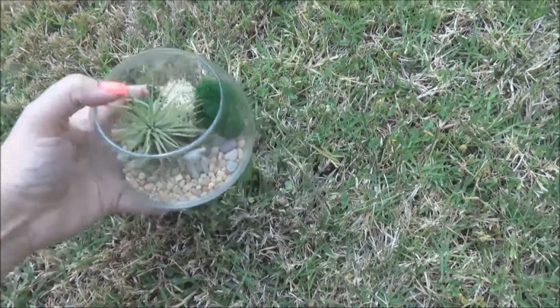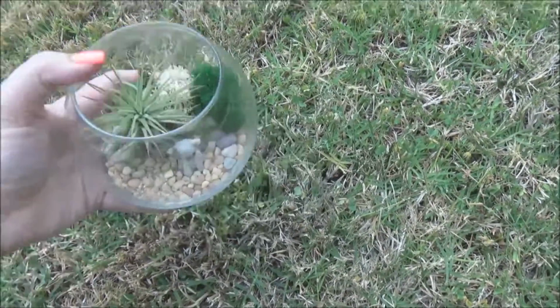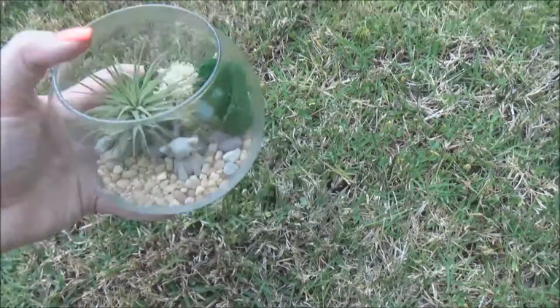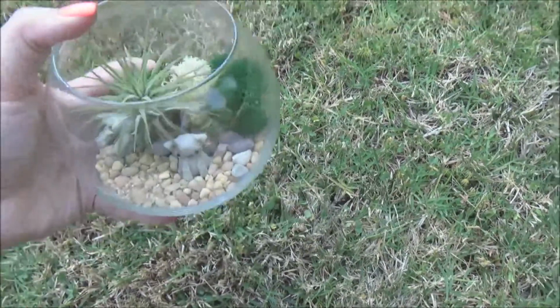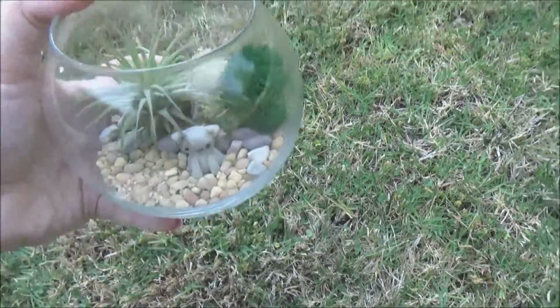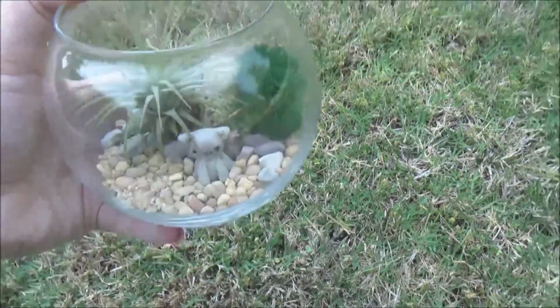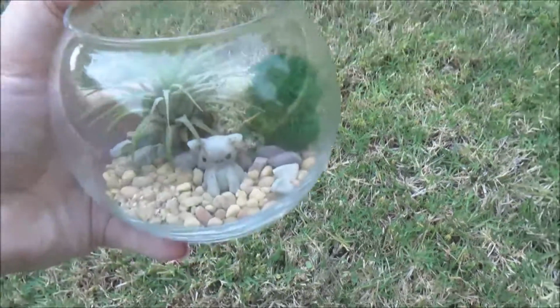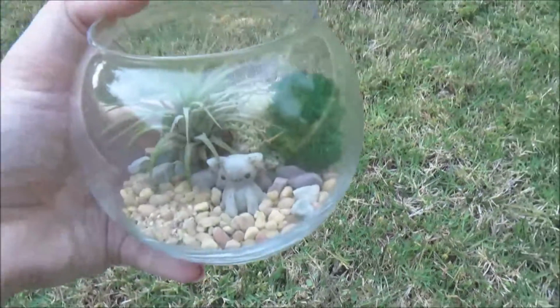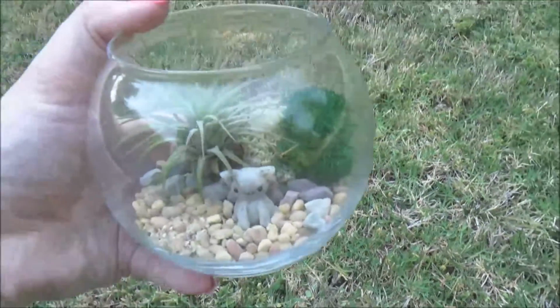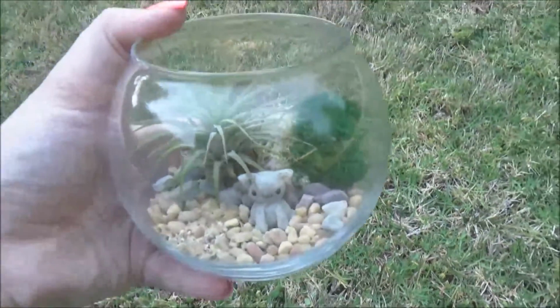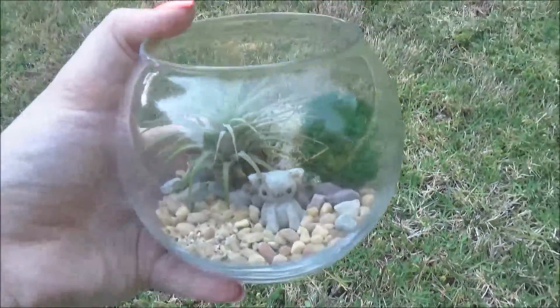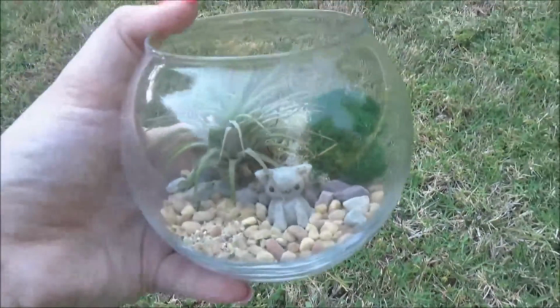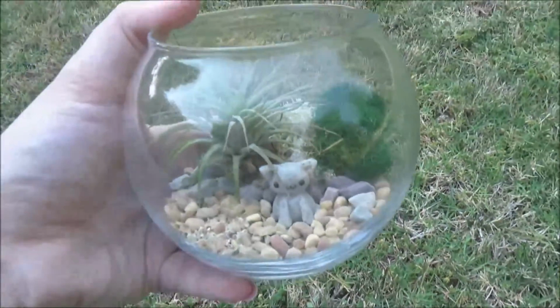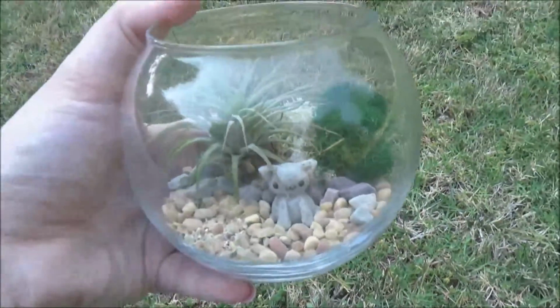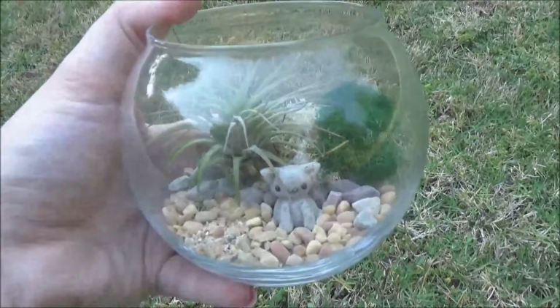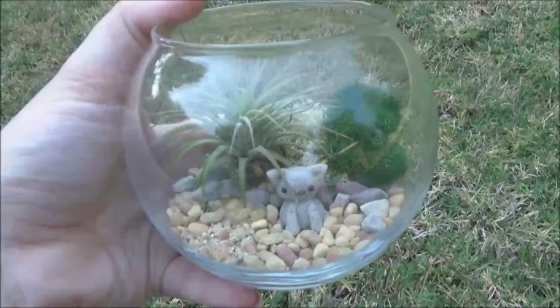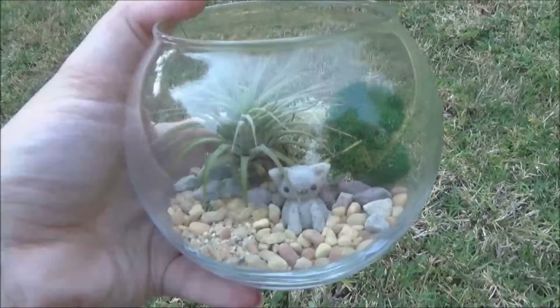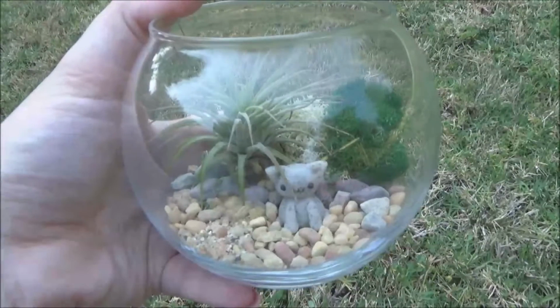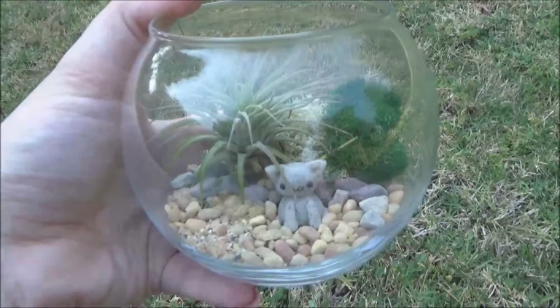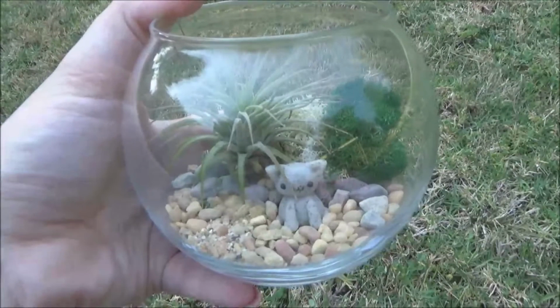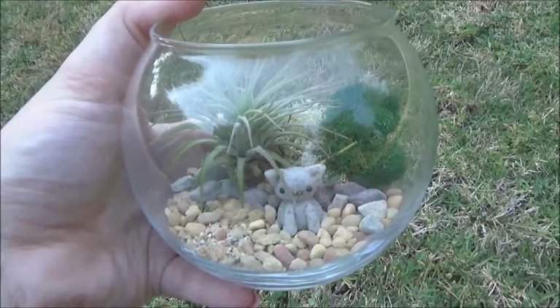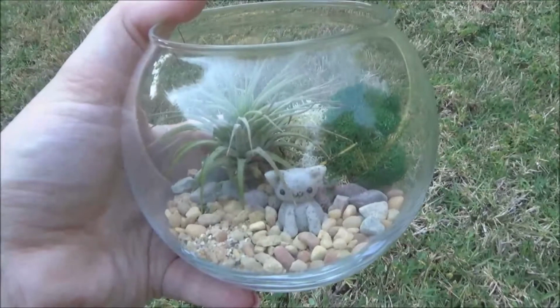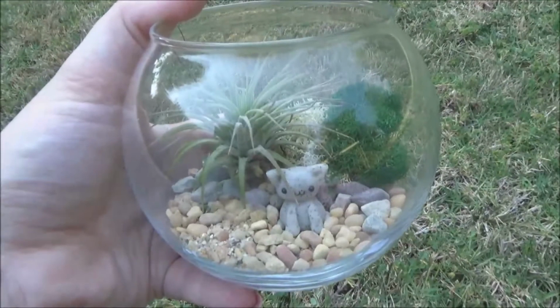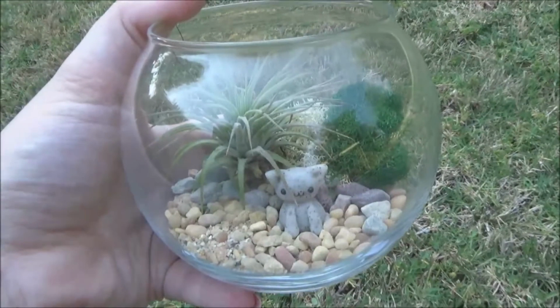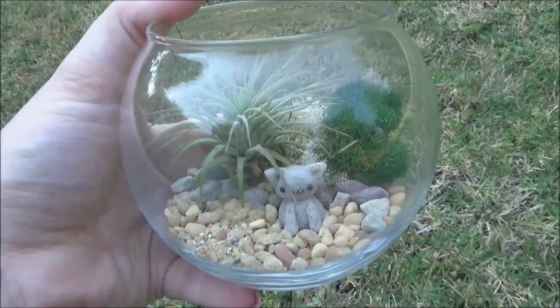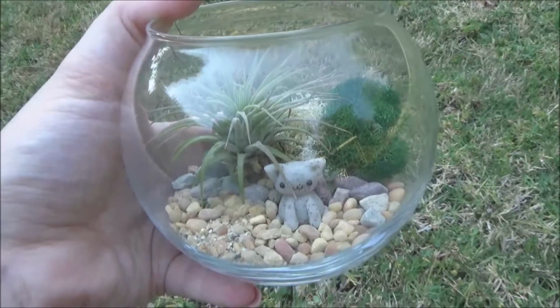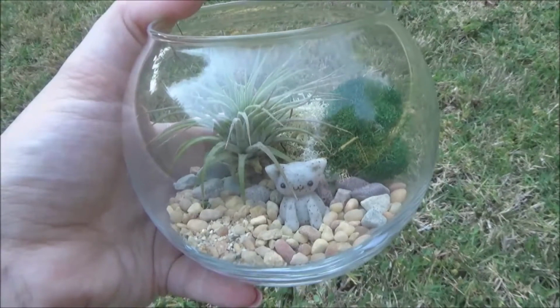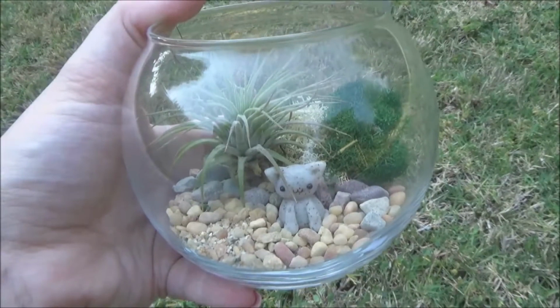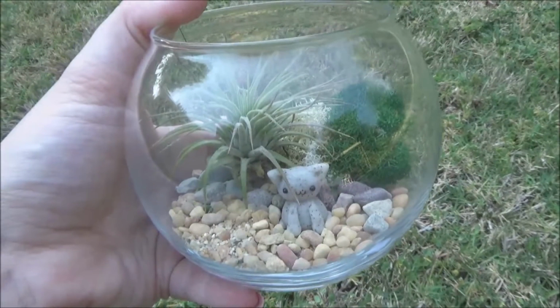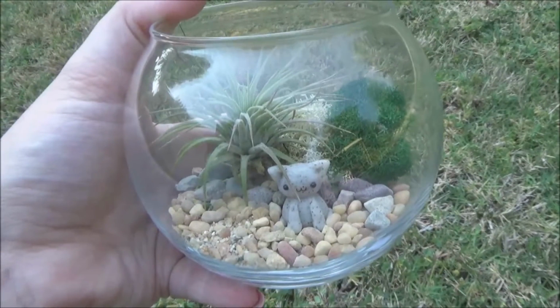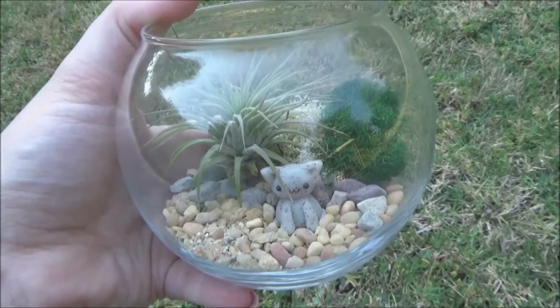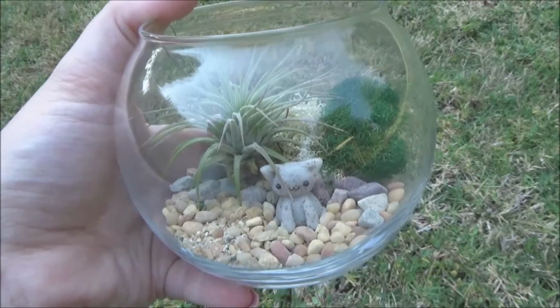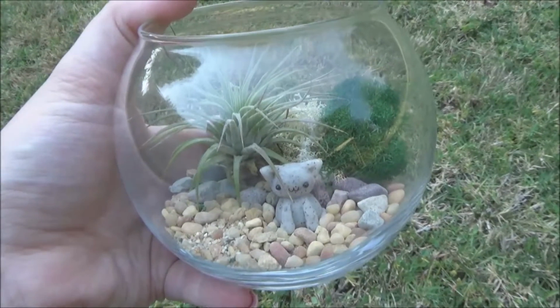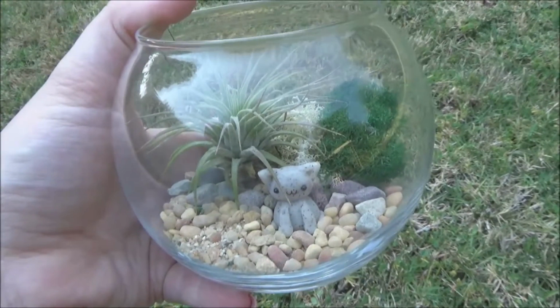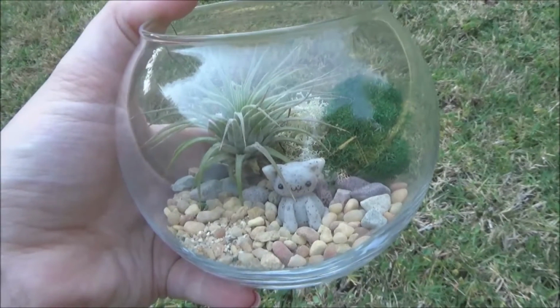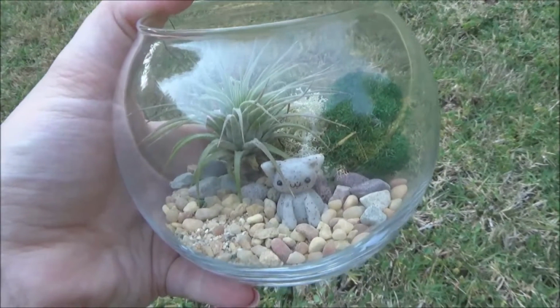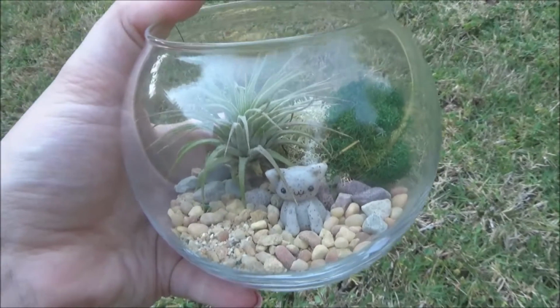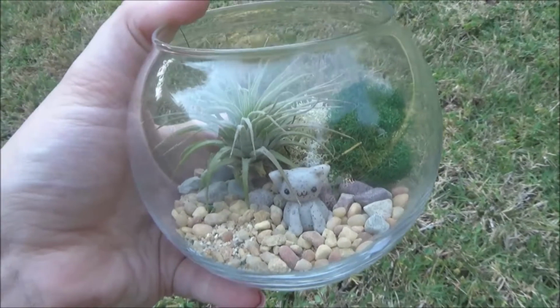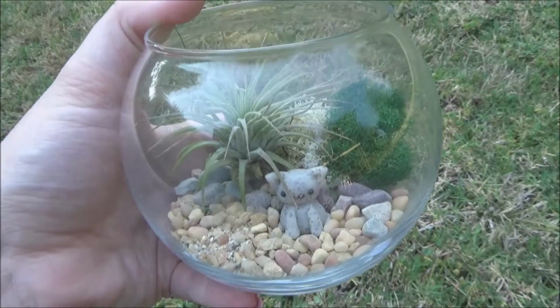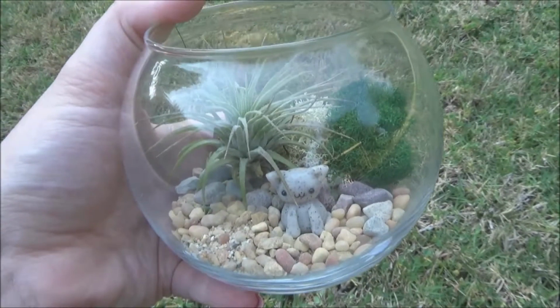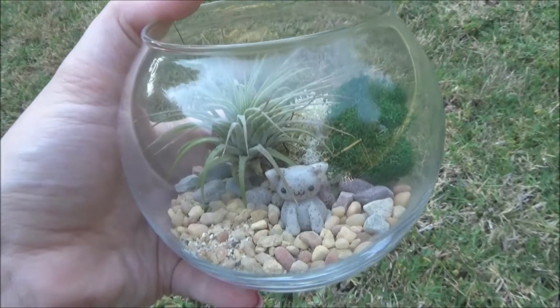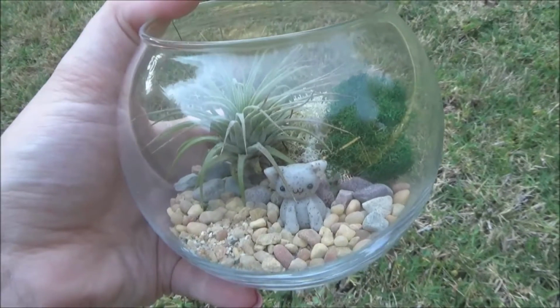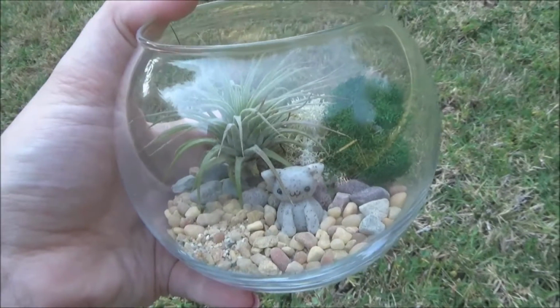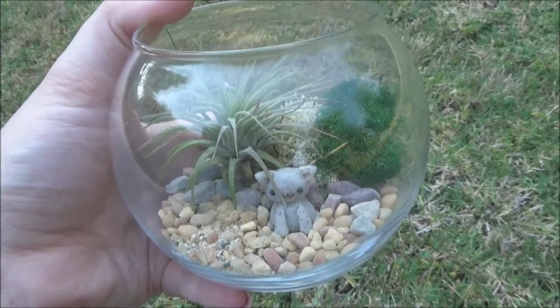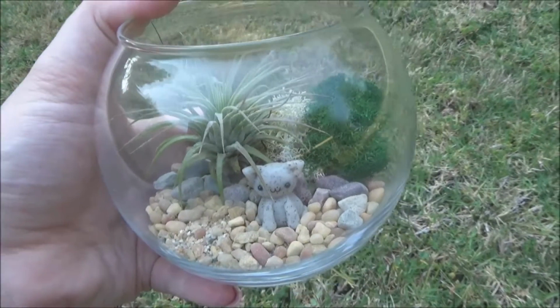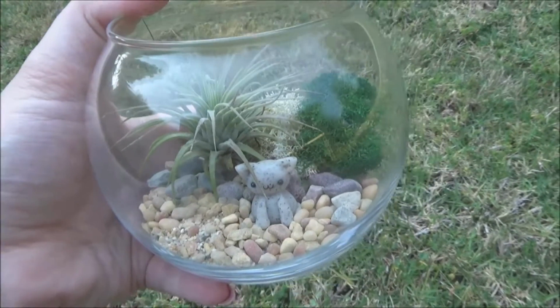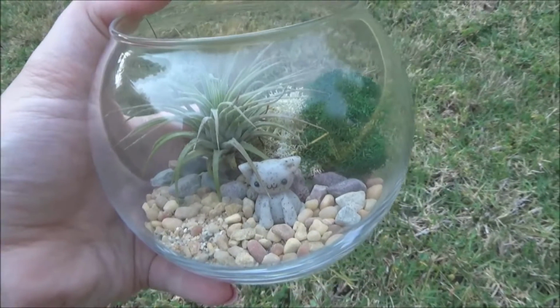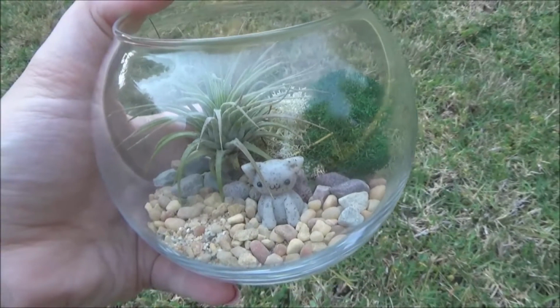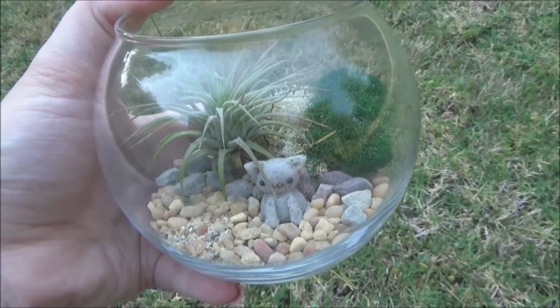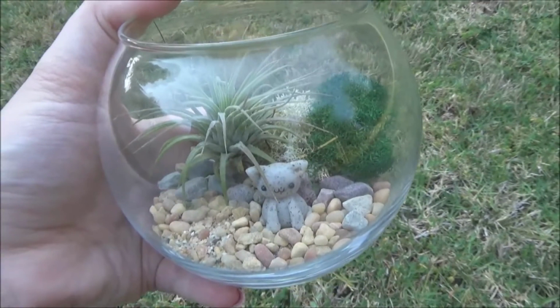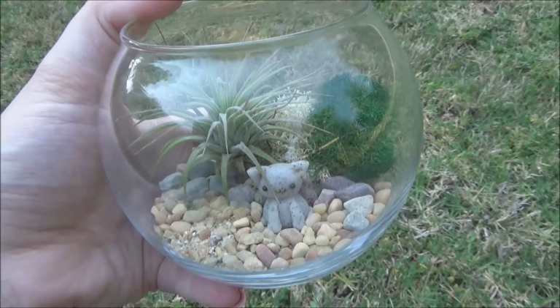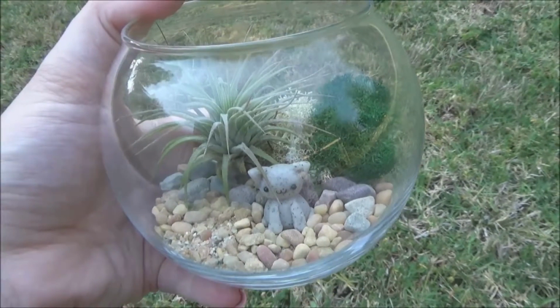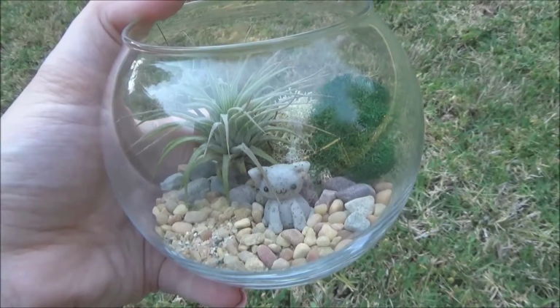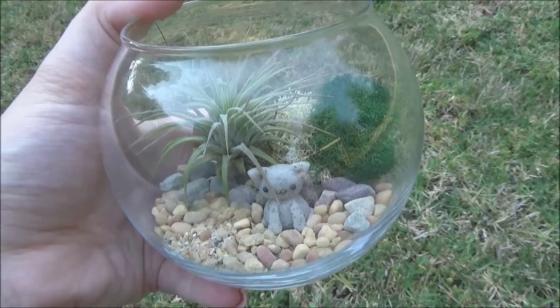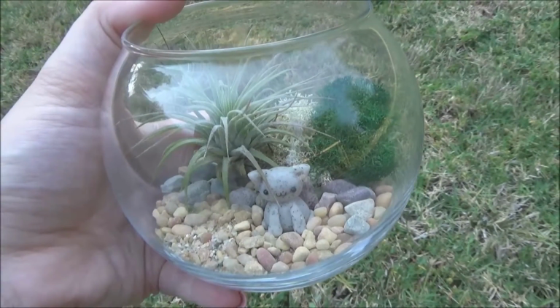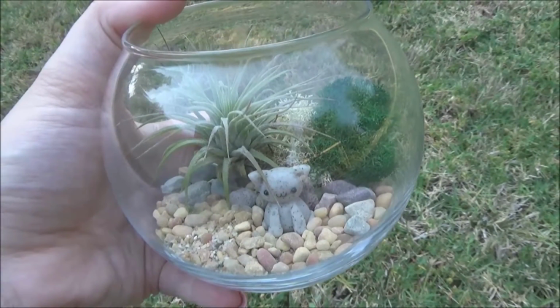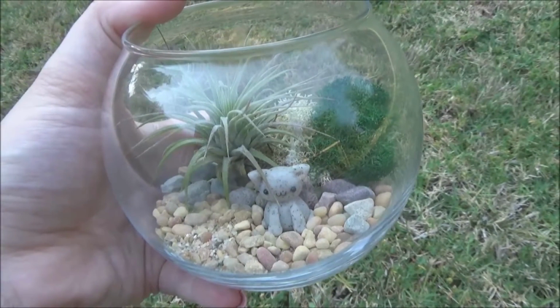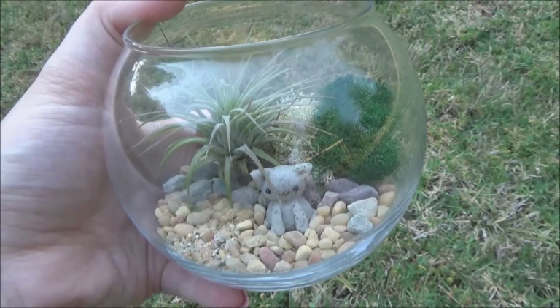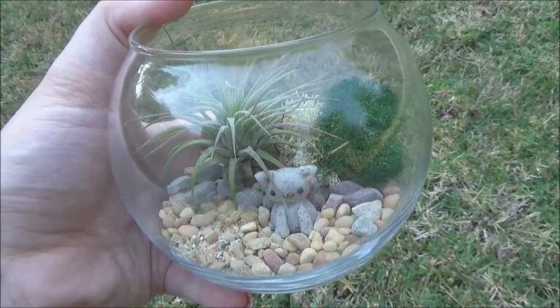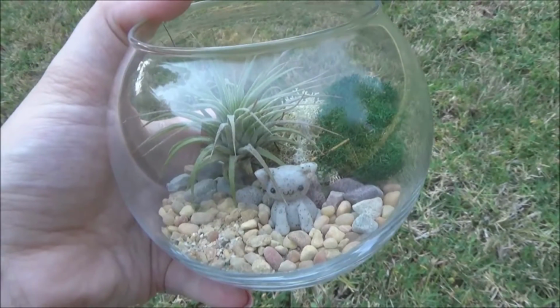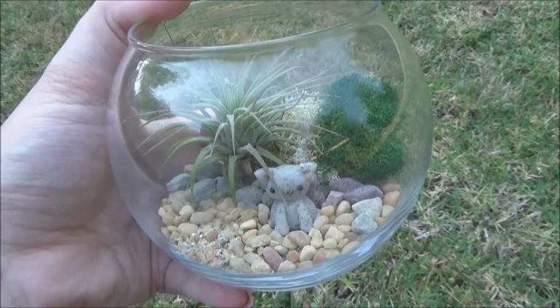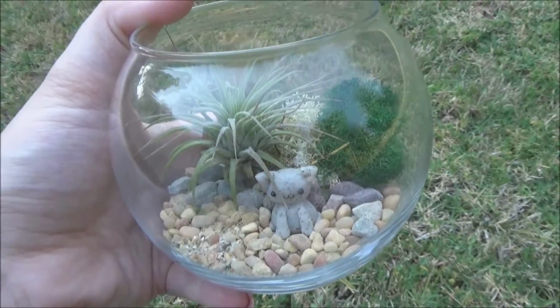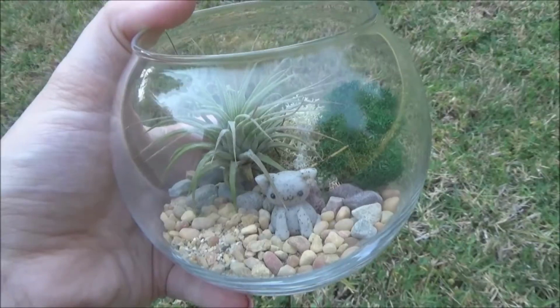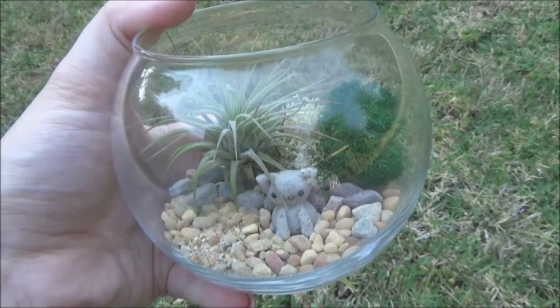I'm not the best gardener and I can't really keep plants, but I think even I can keep this alive. This is going straight on my desk at work.